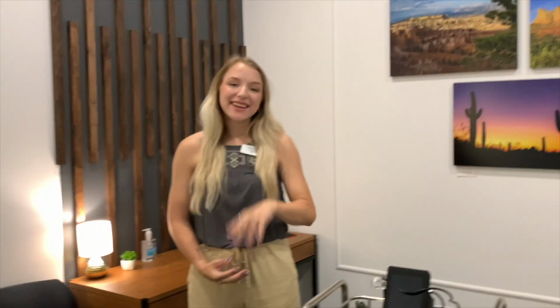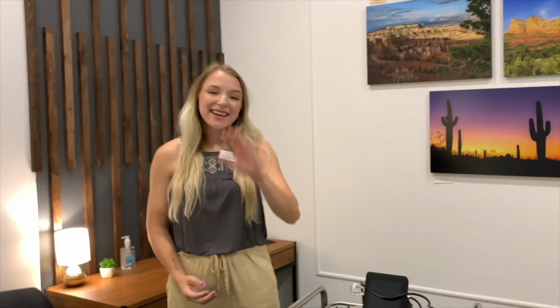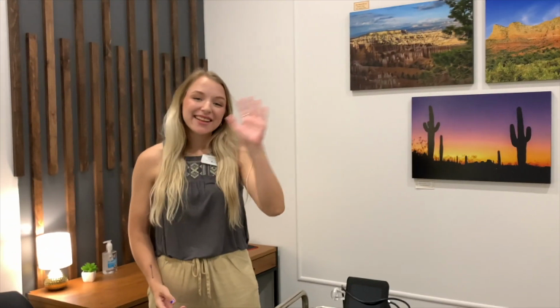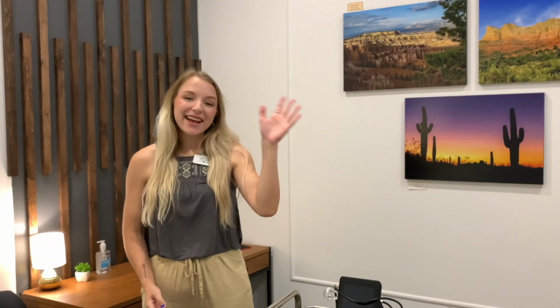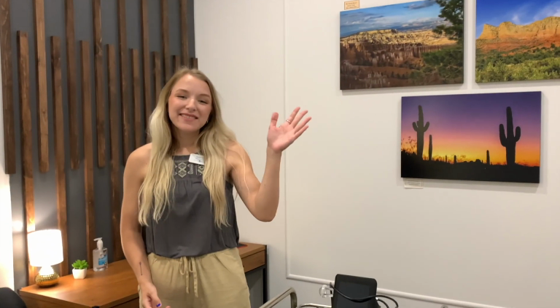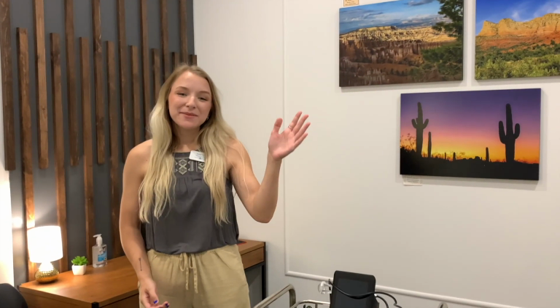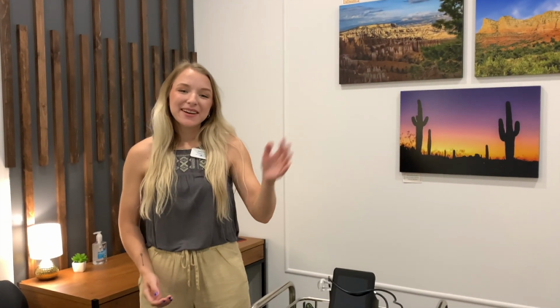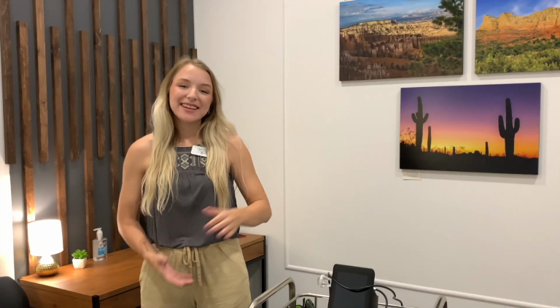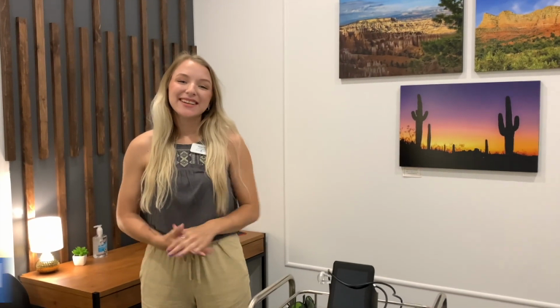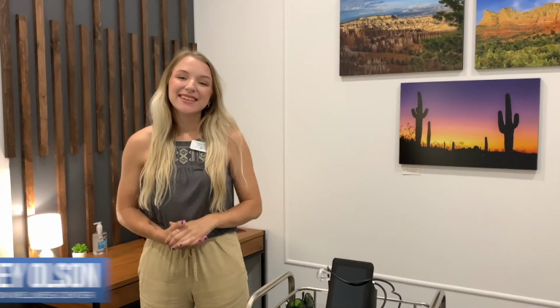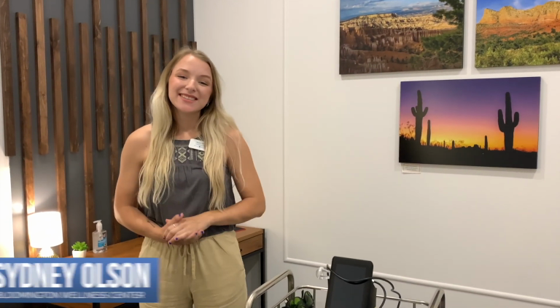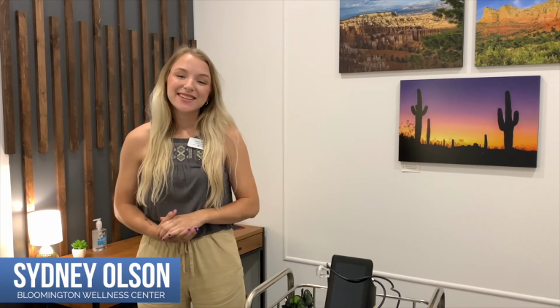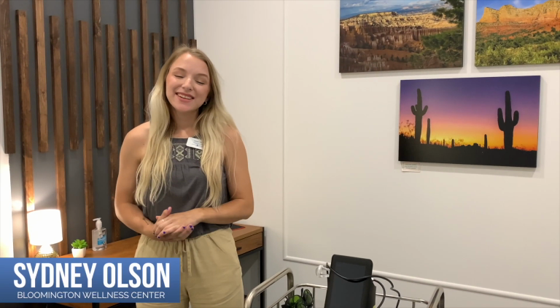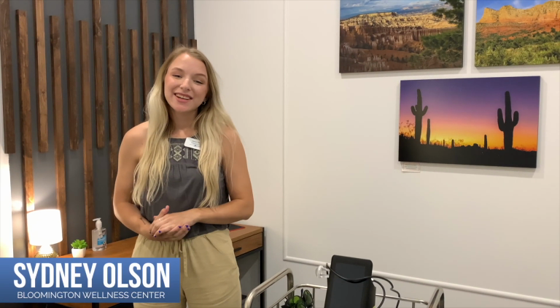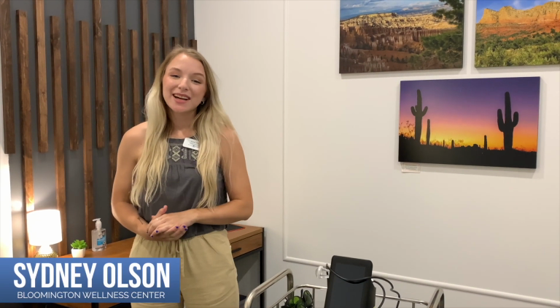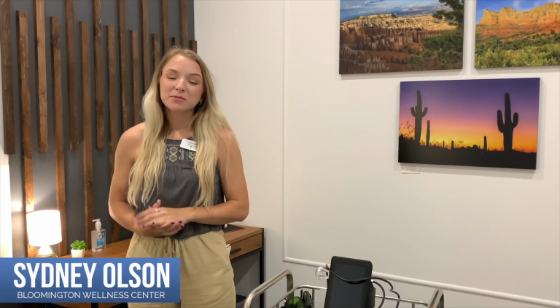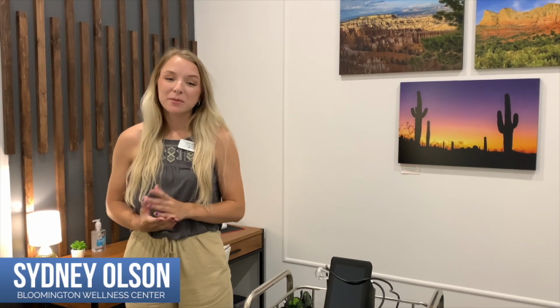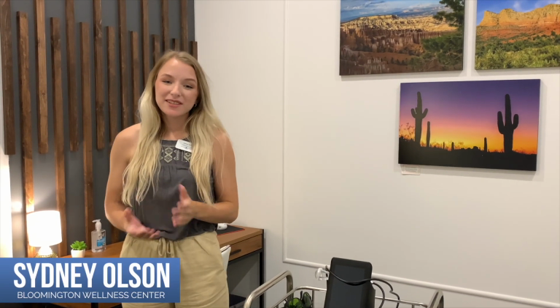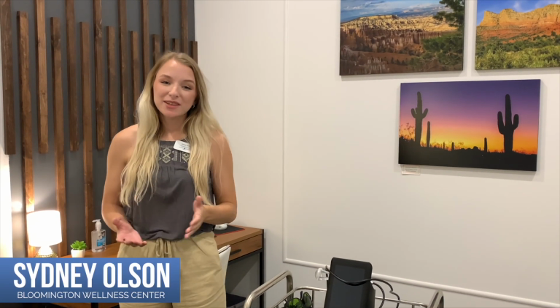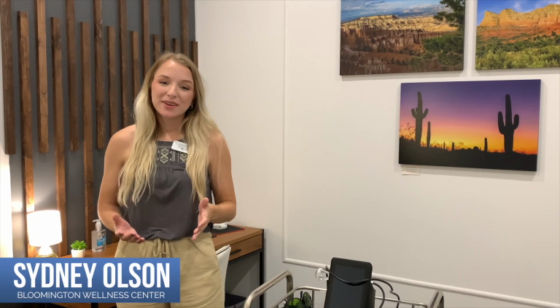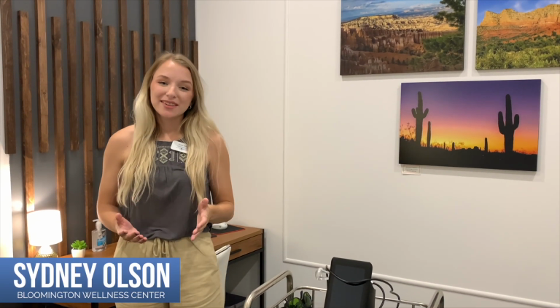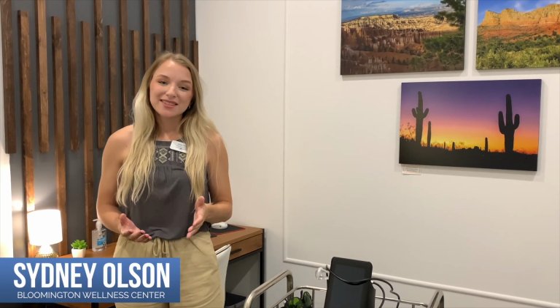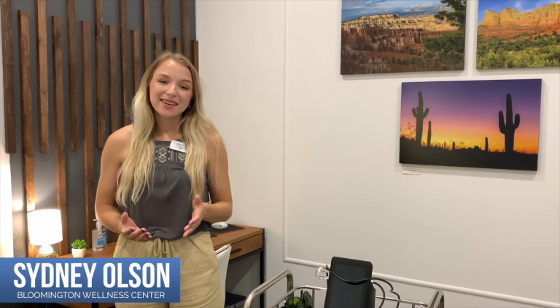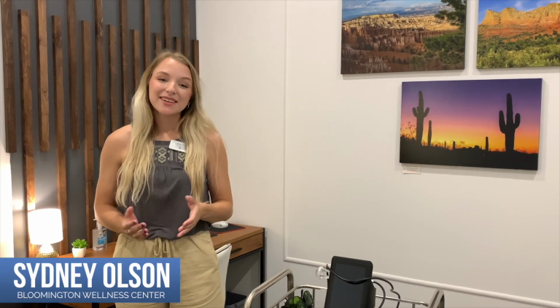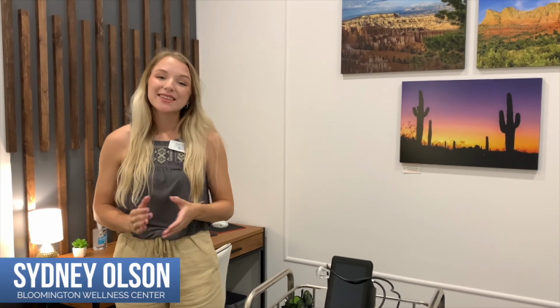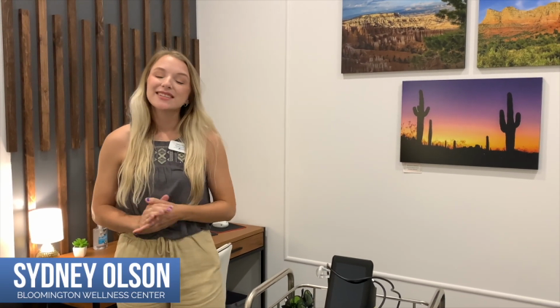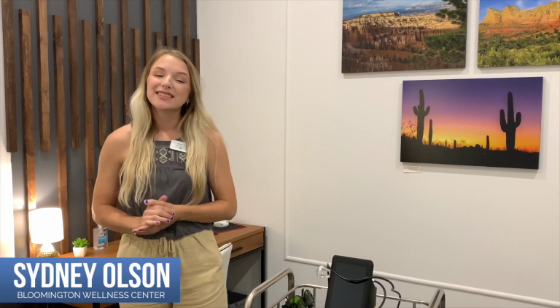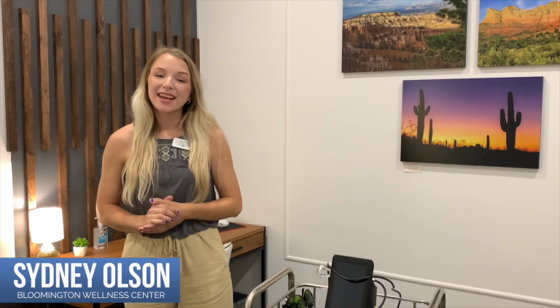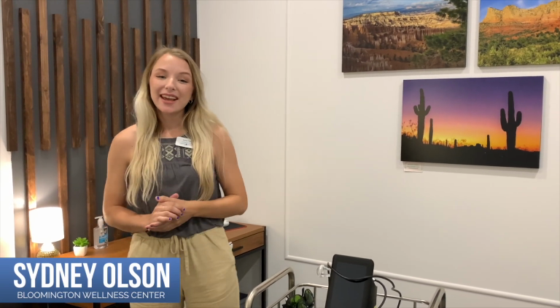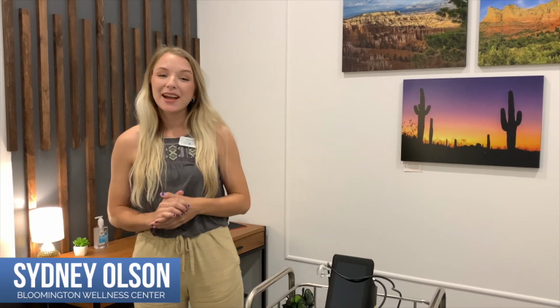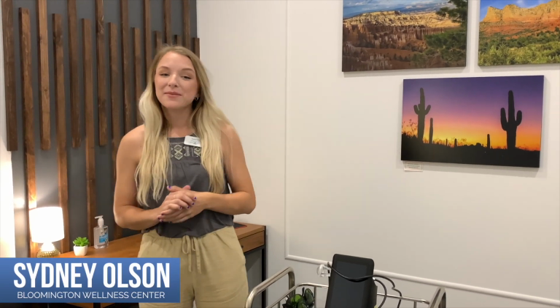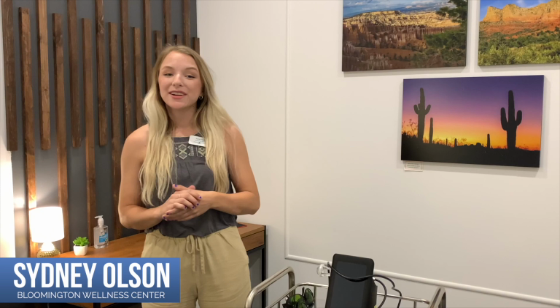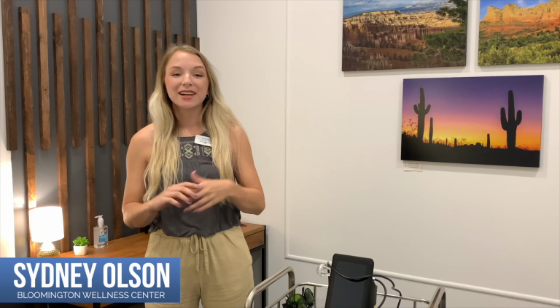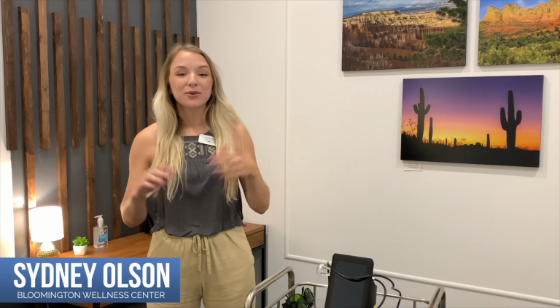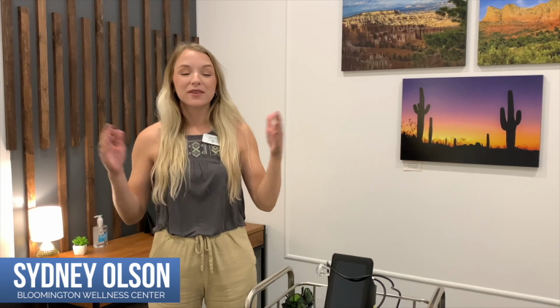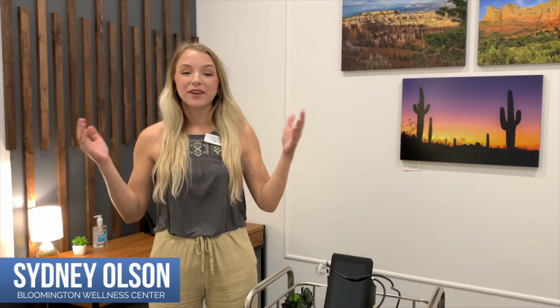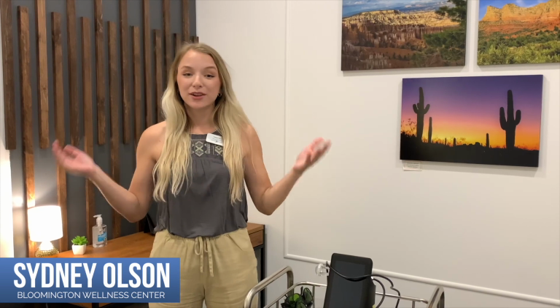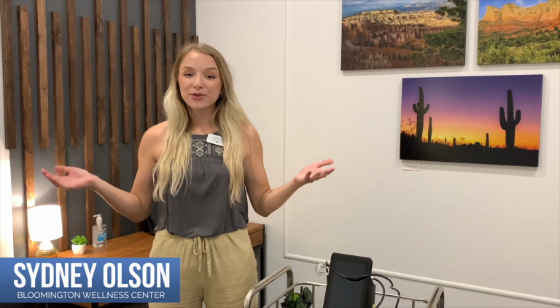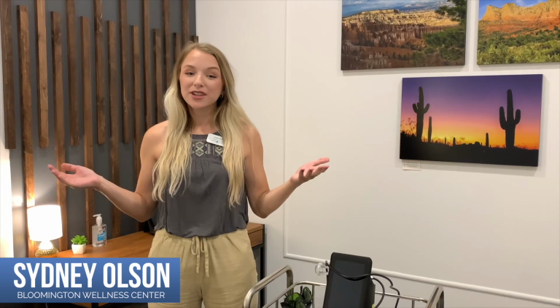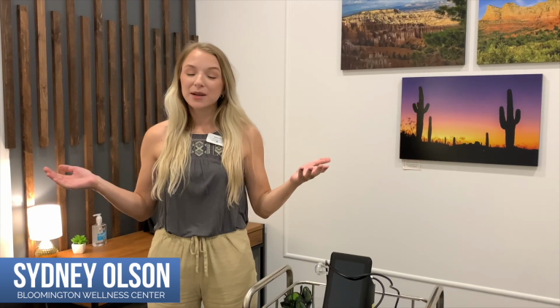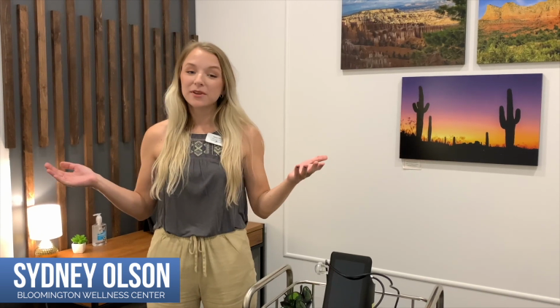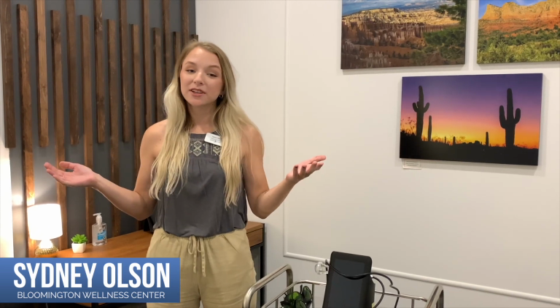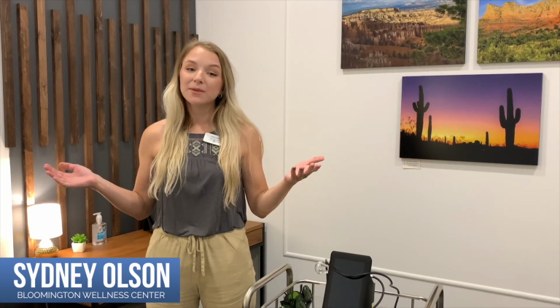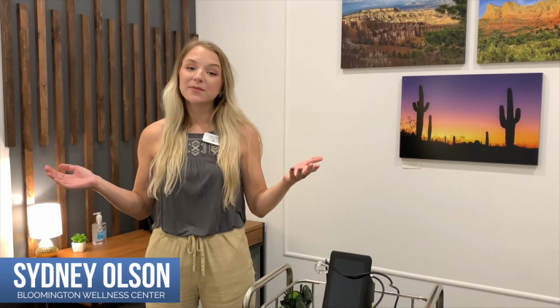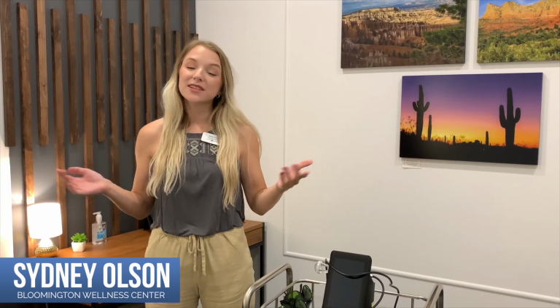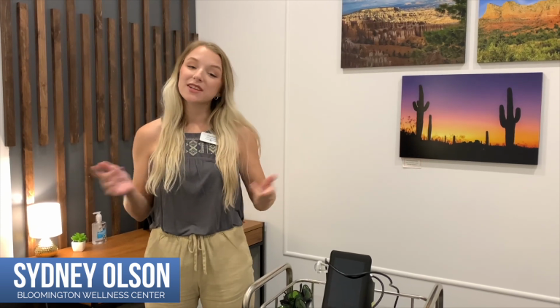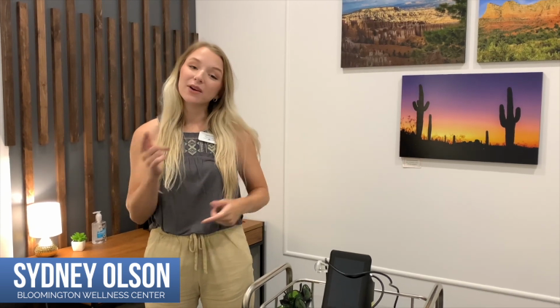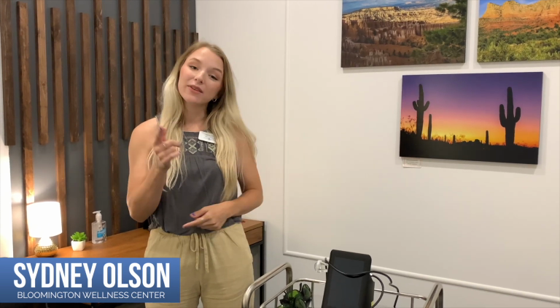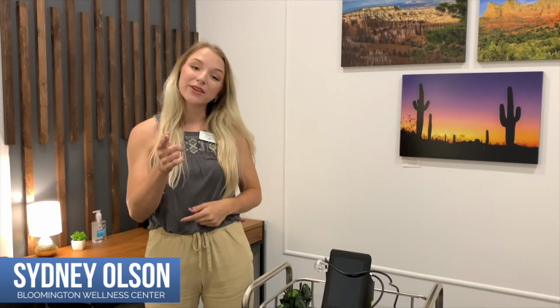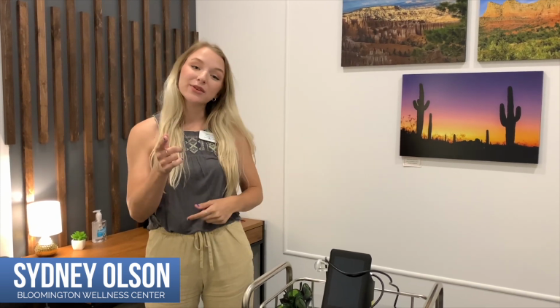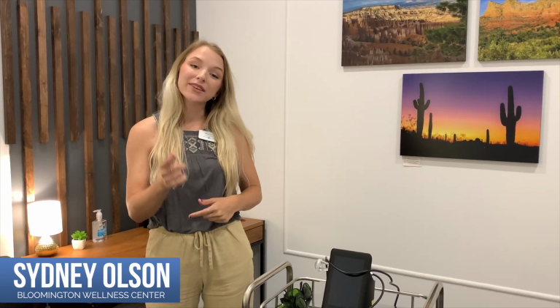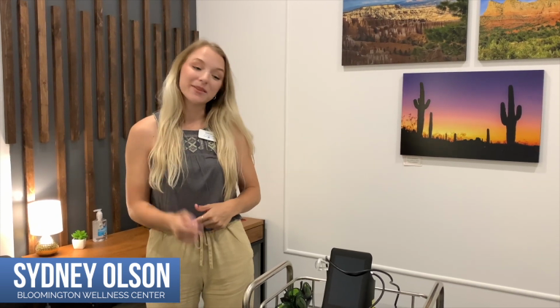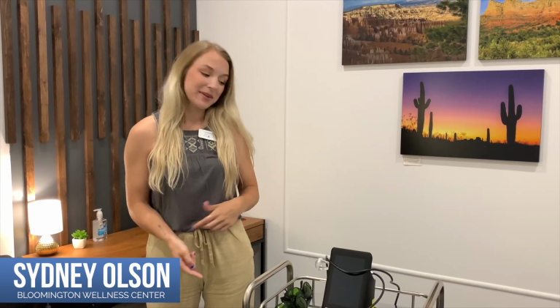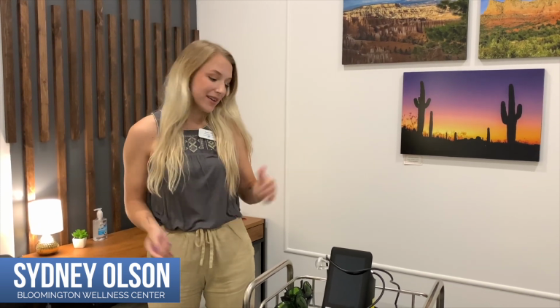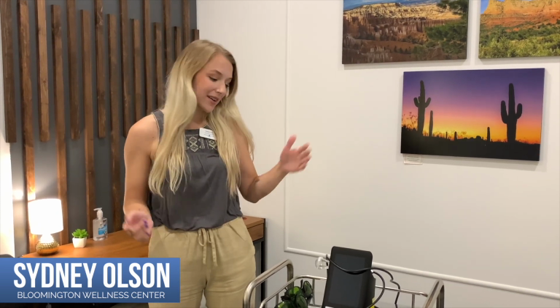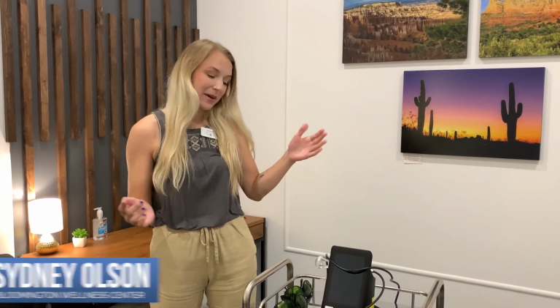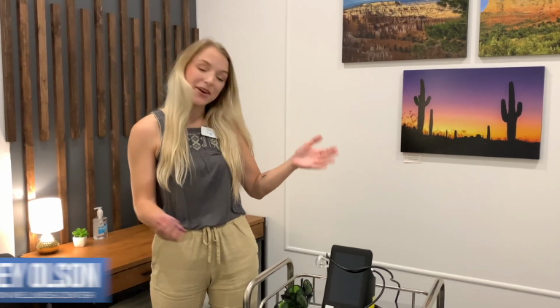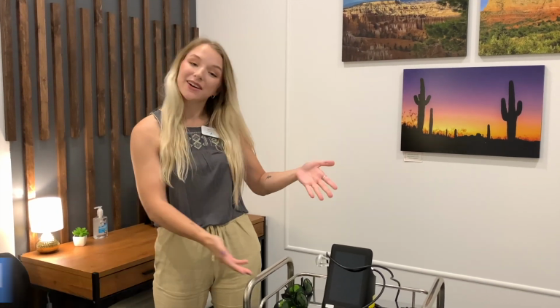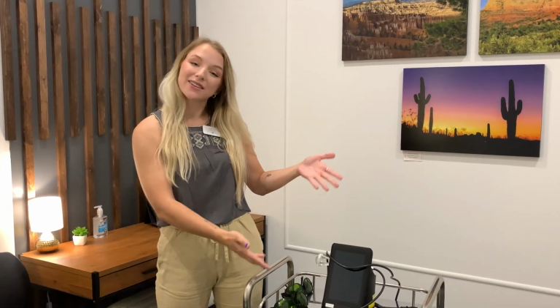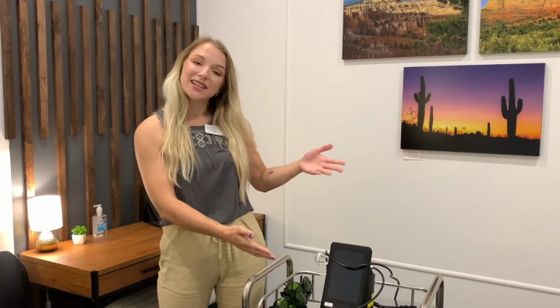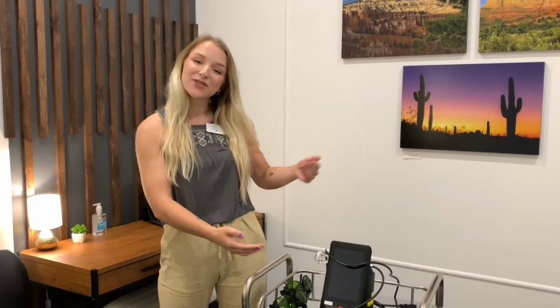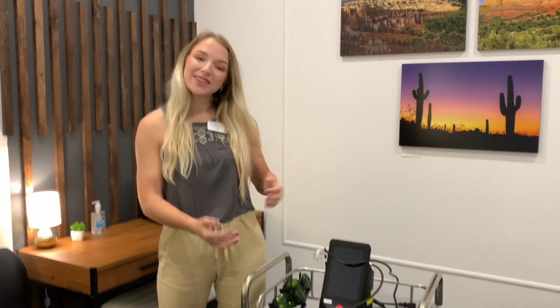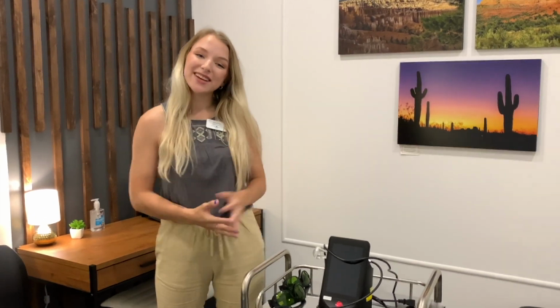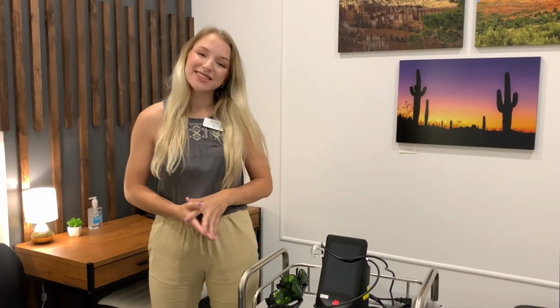Hi everybody, Sydney here at Bloomington Wellness Center. Today I'm here in one of our new treatment rooms to talk with you a little bit about our class 4 laser.